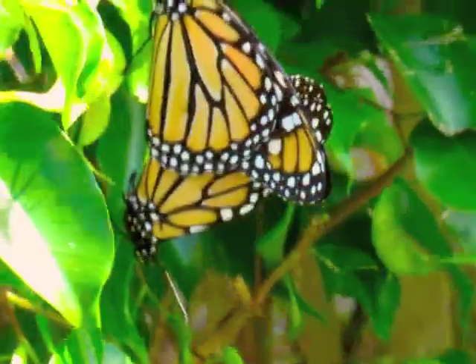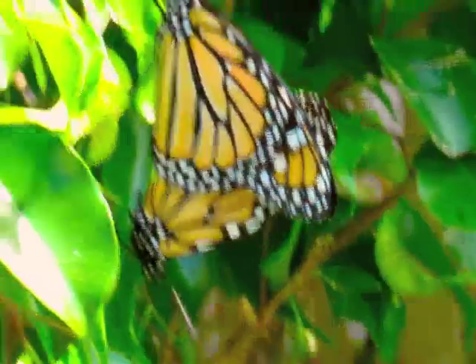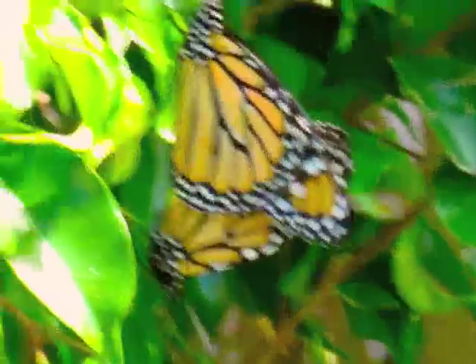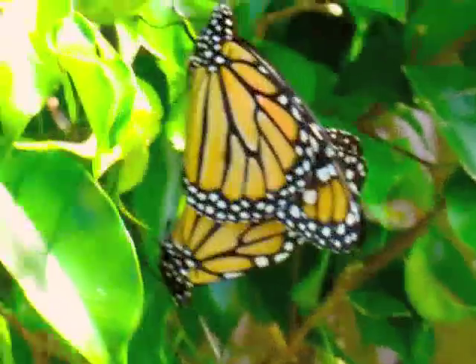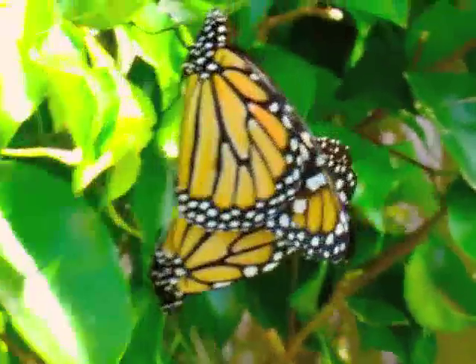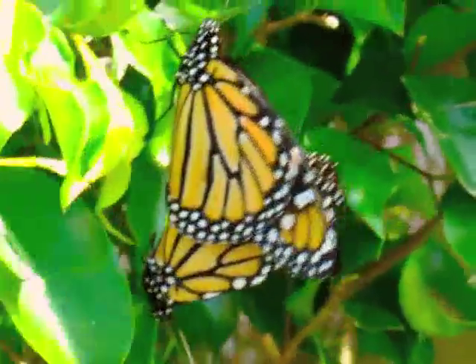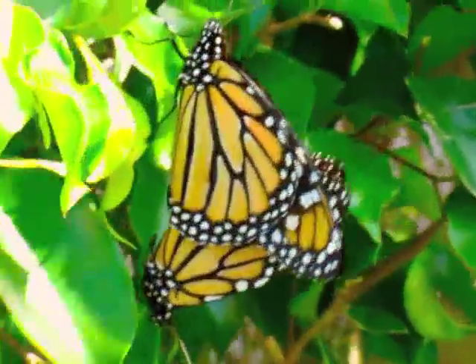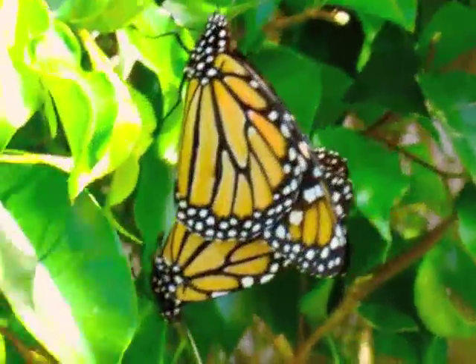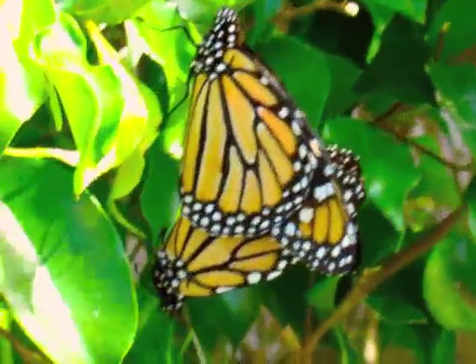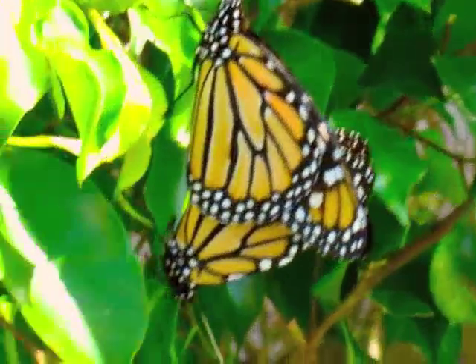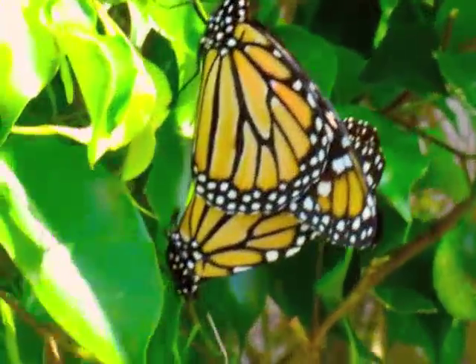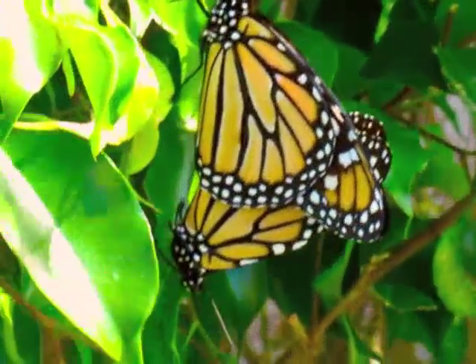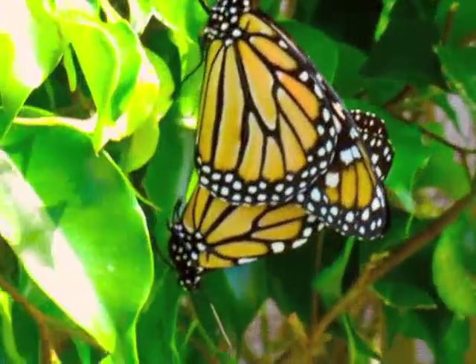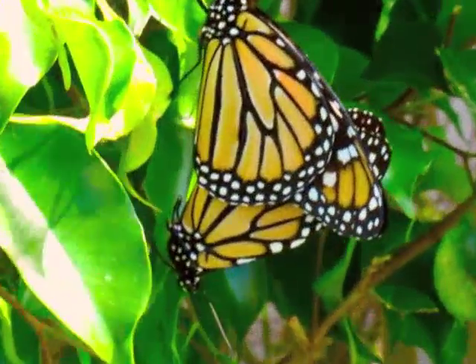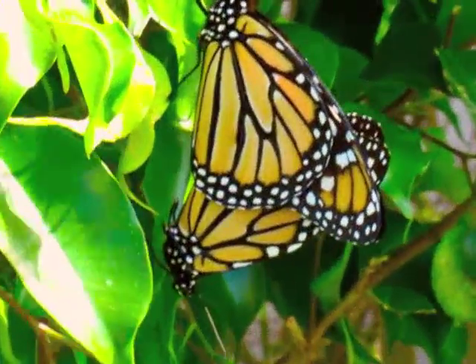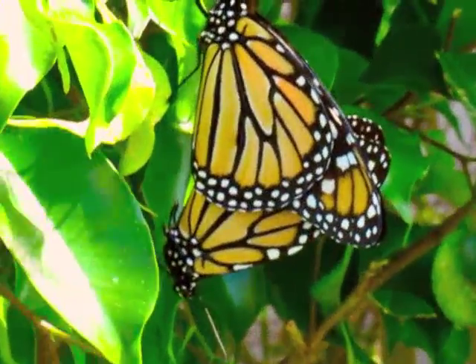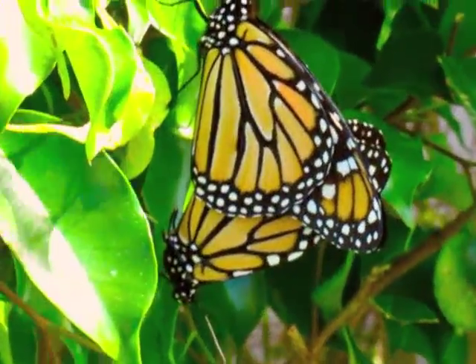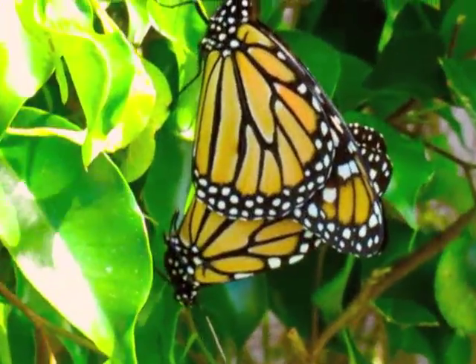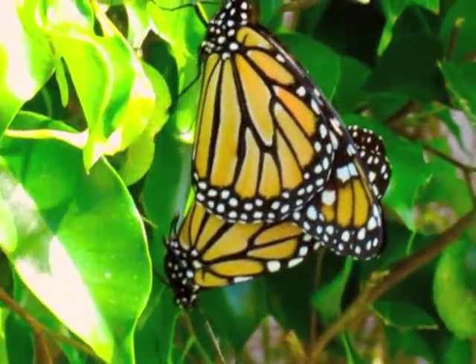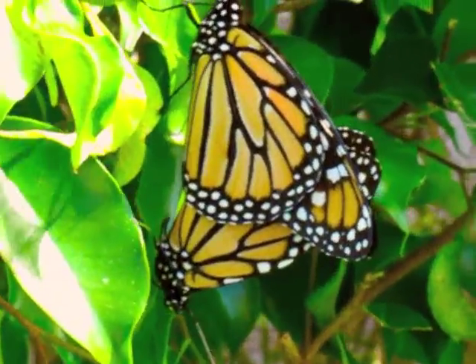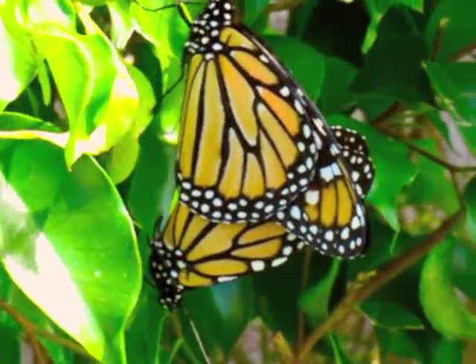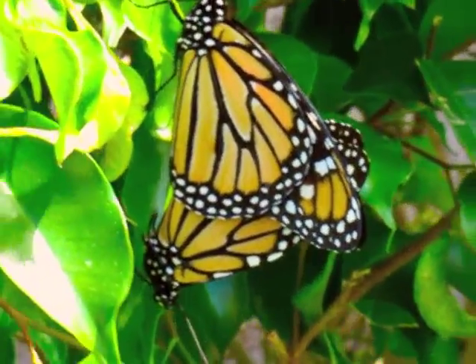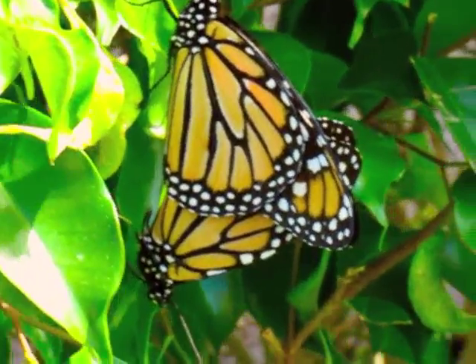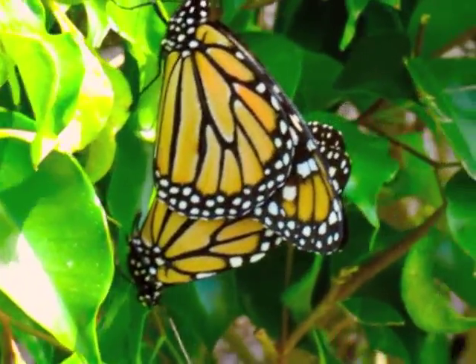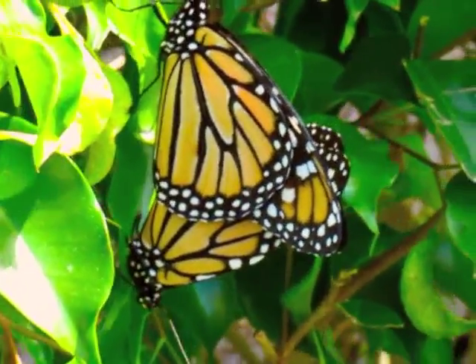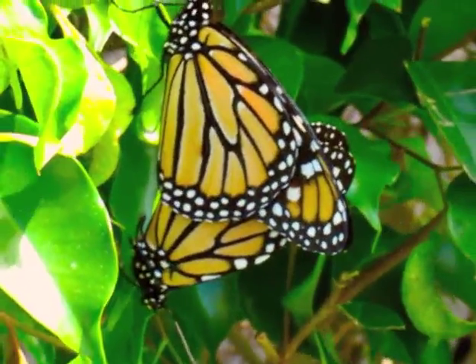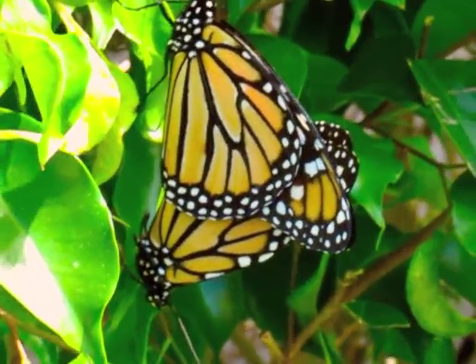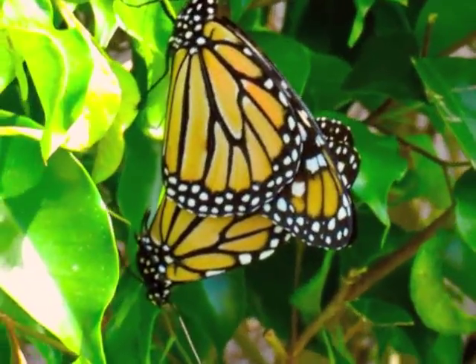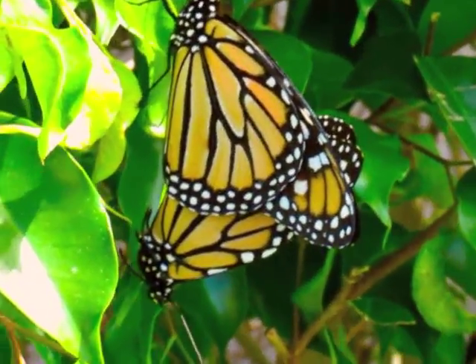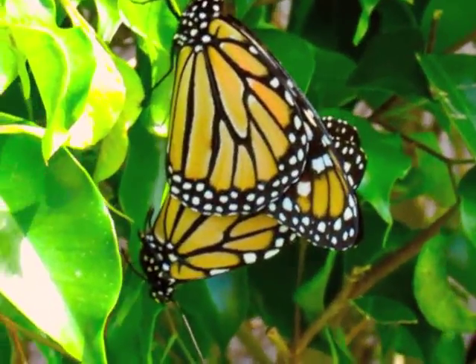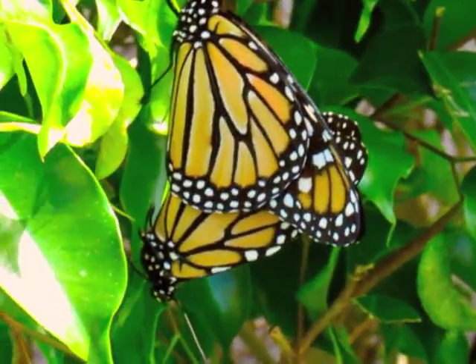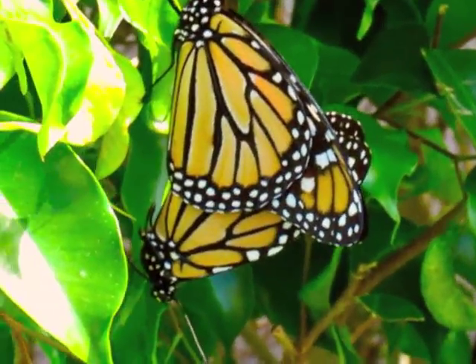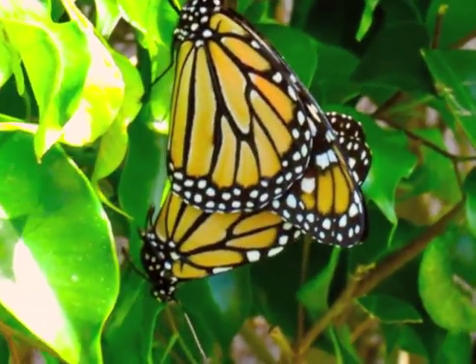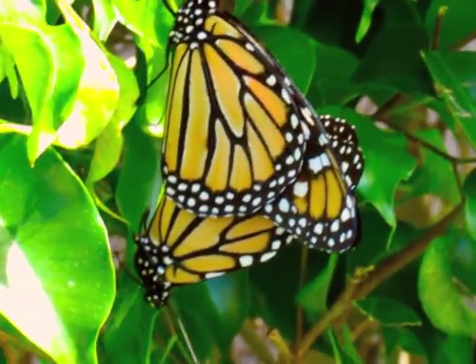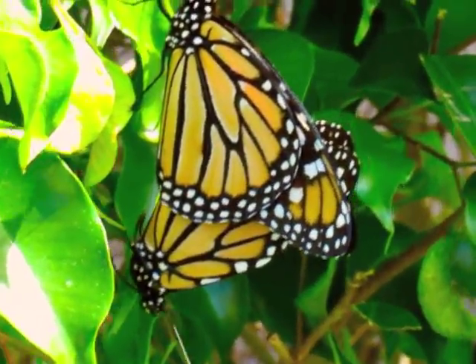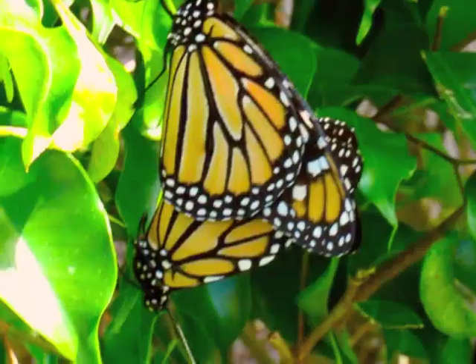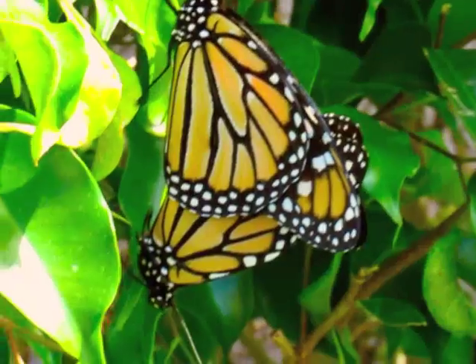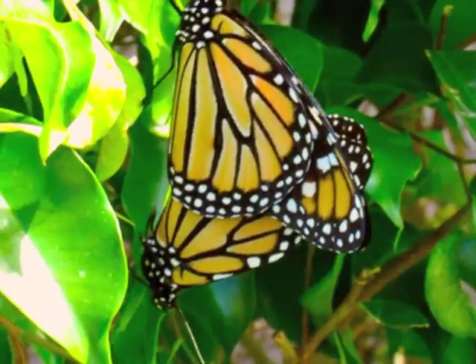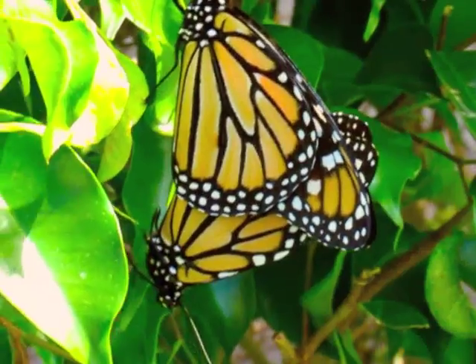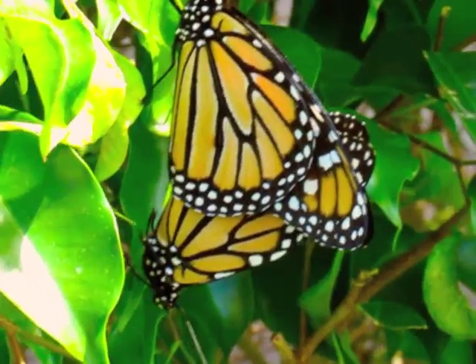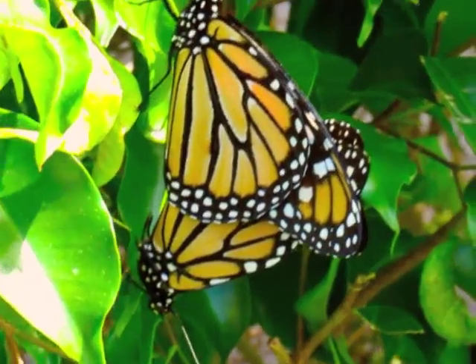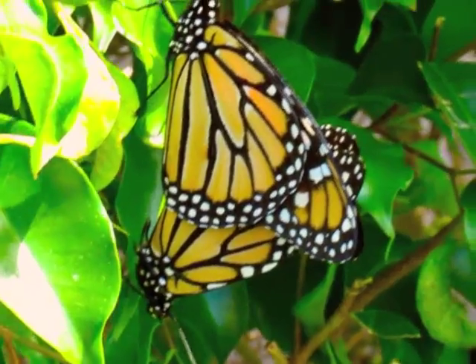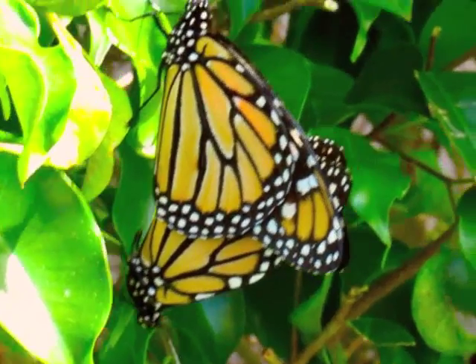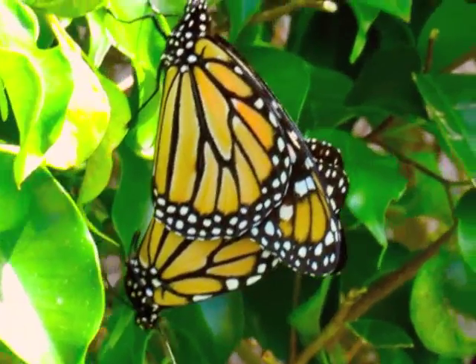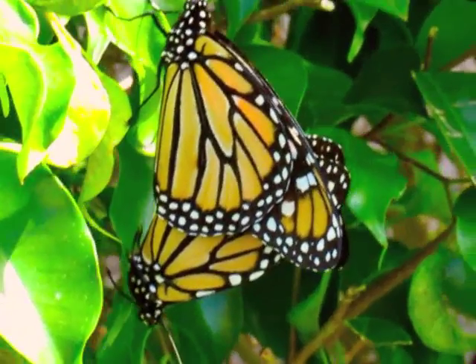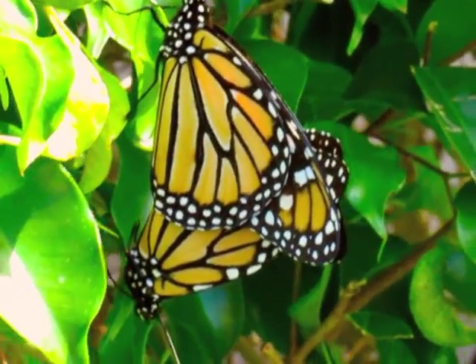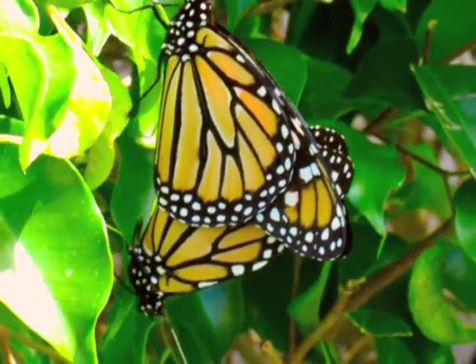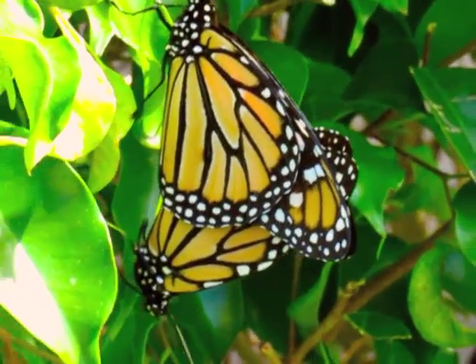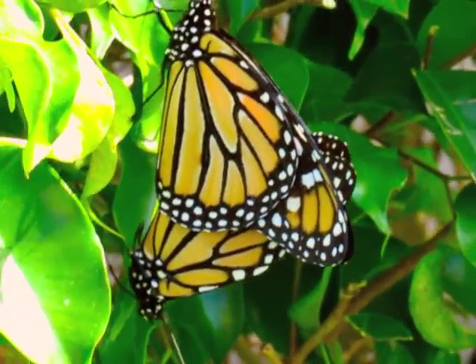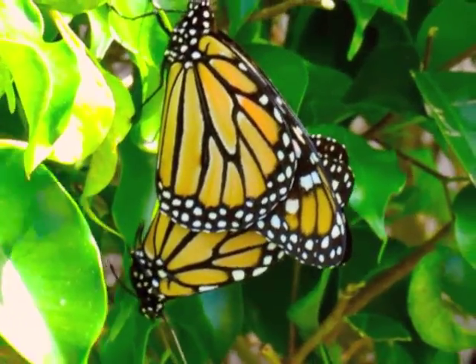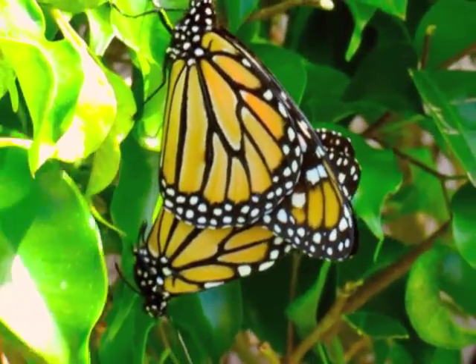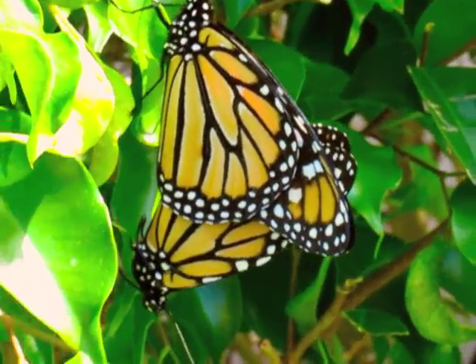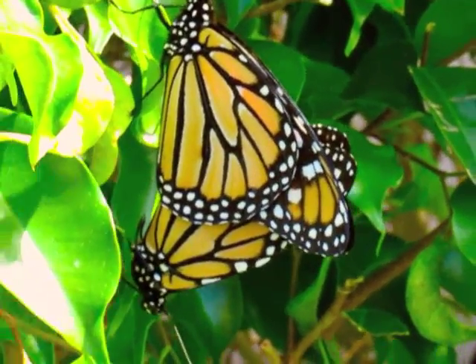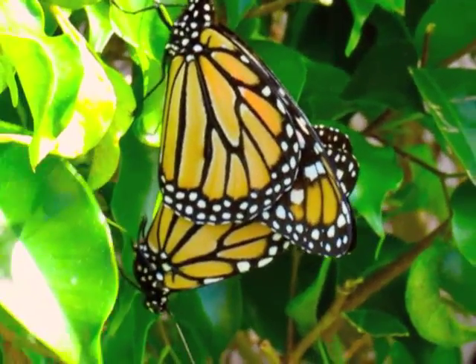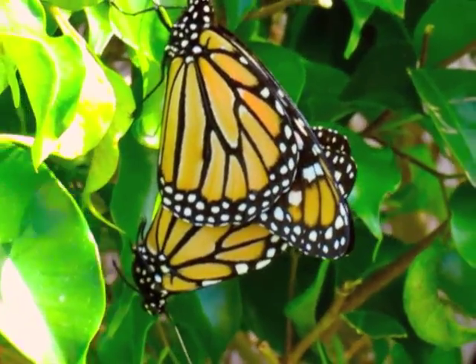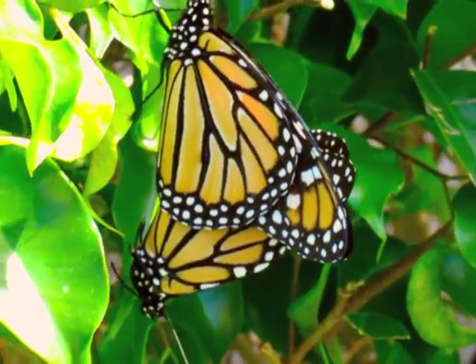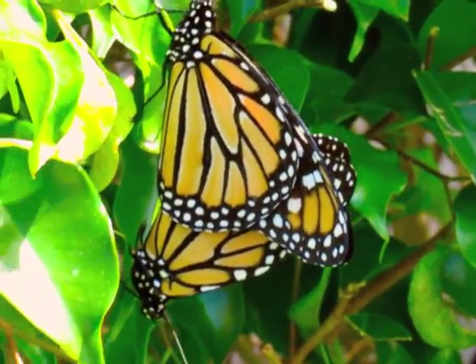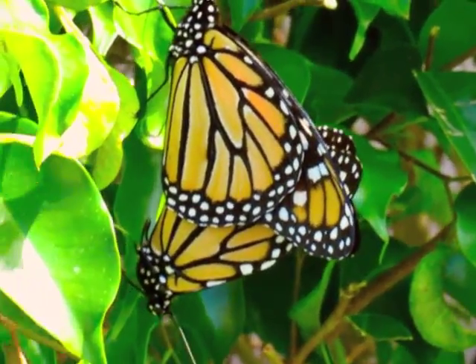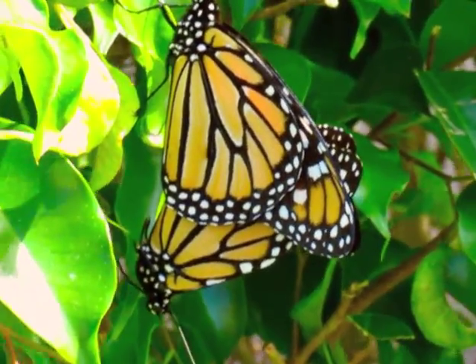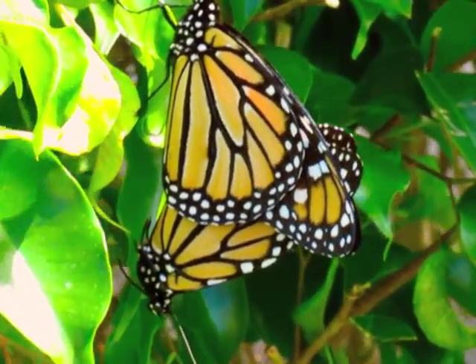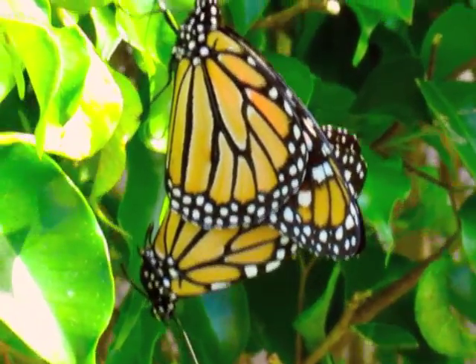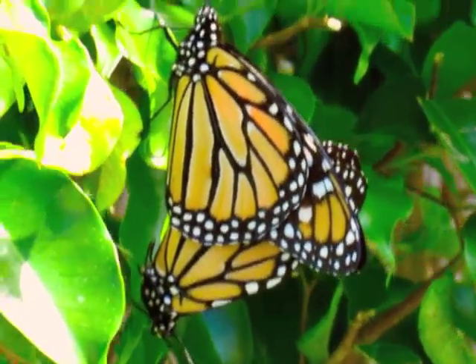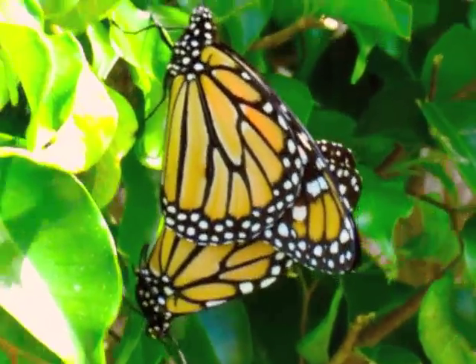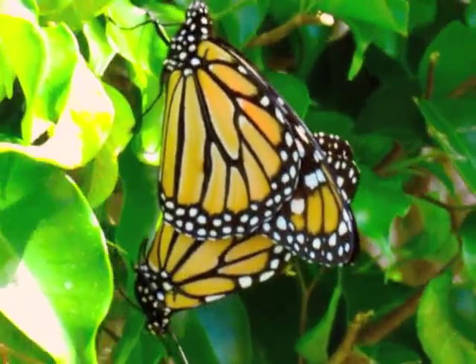My goodness, that's so beautiful. Look at the shape they formed — it's like a triangular. It's amazing.